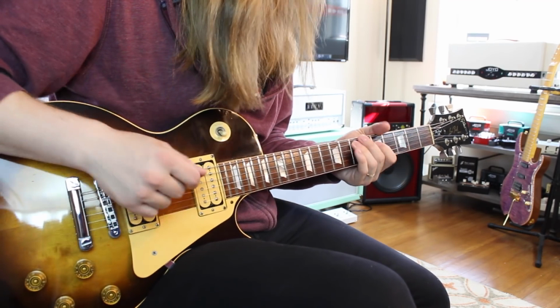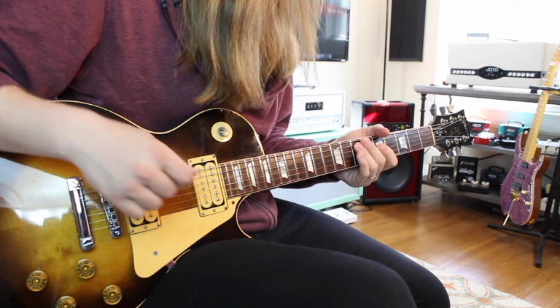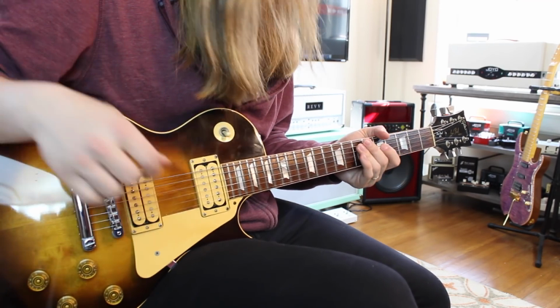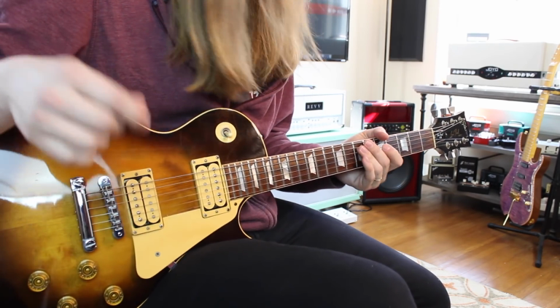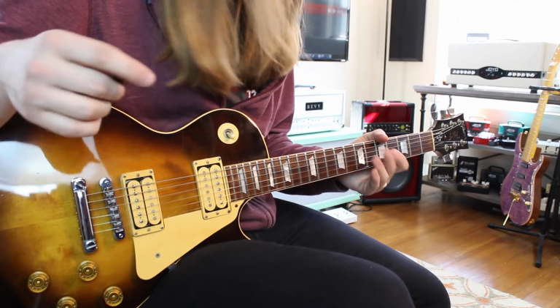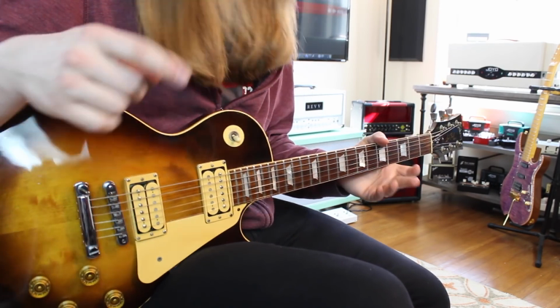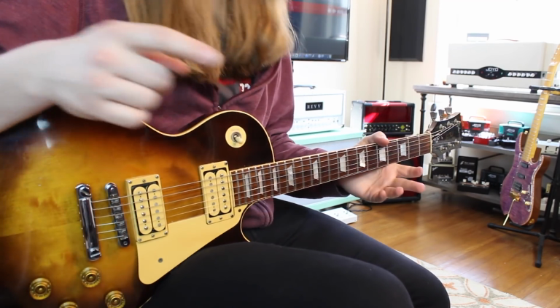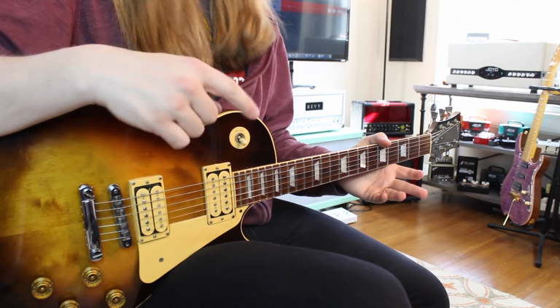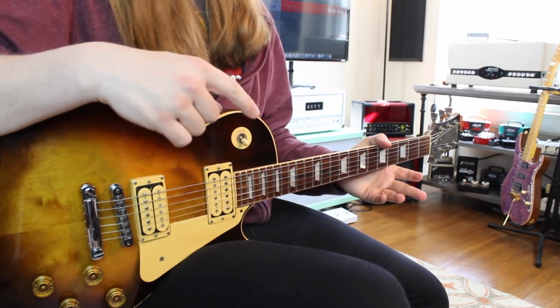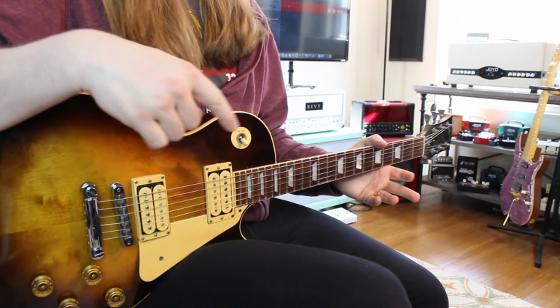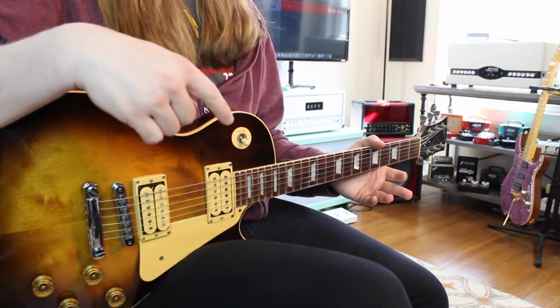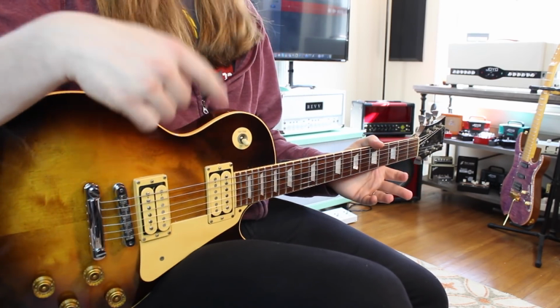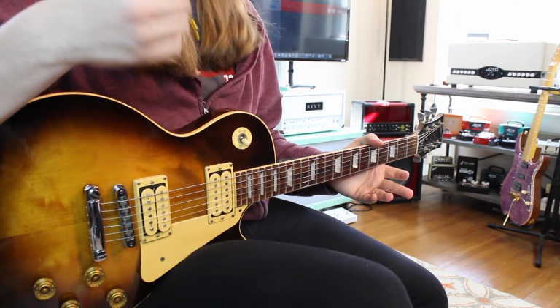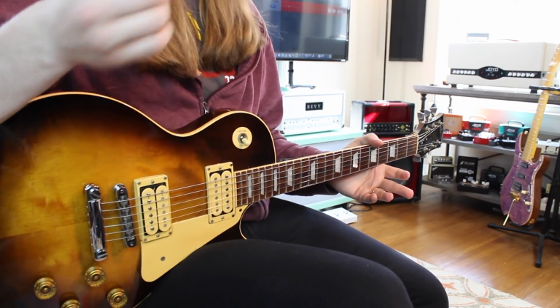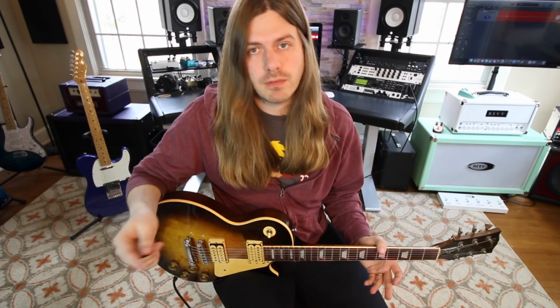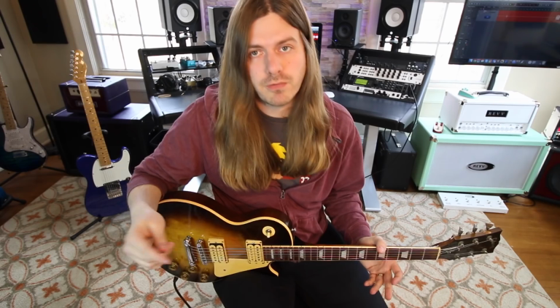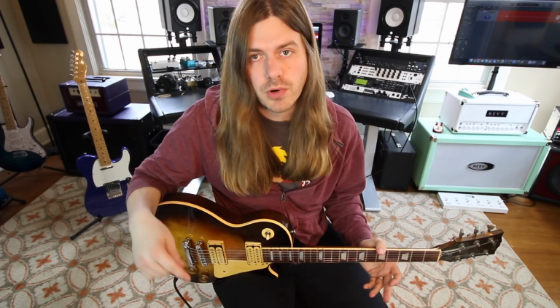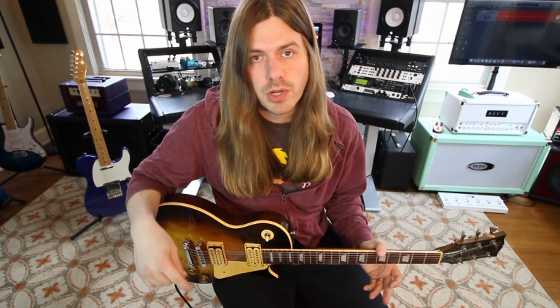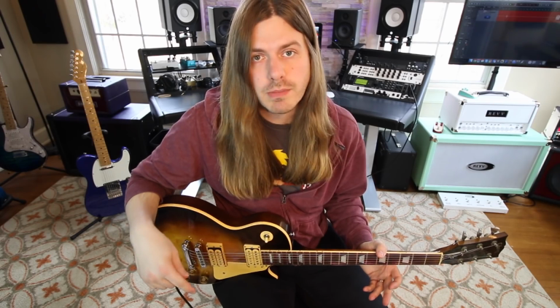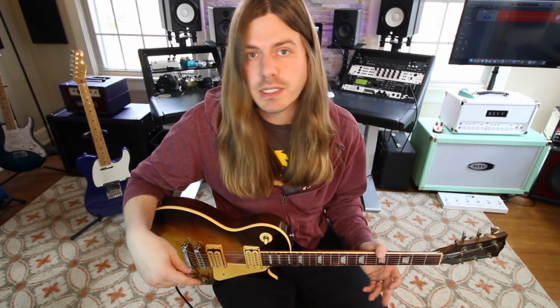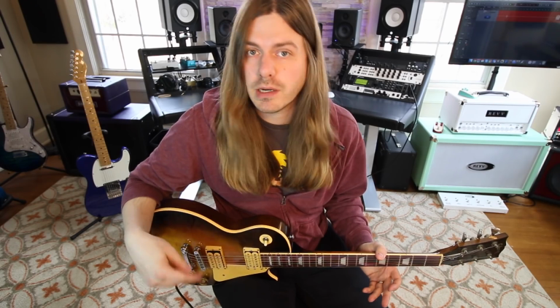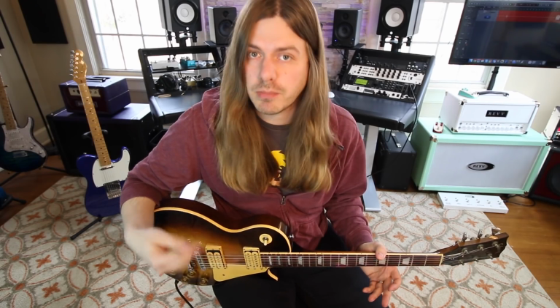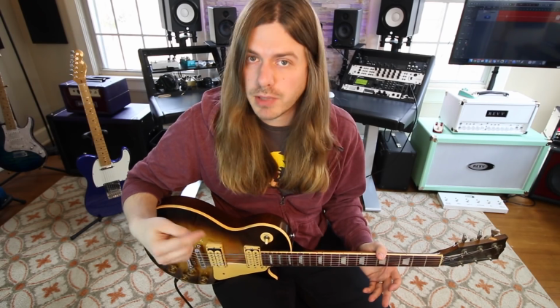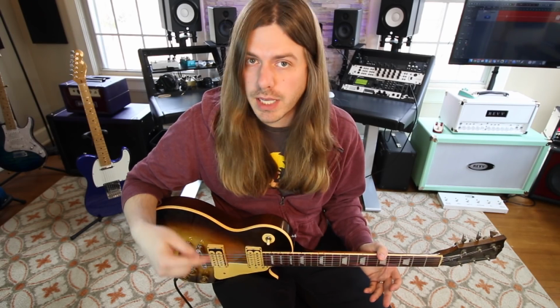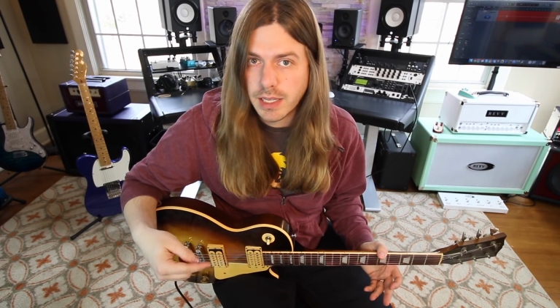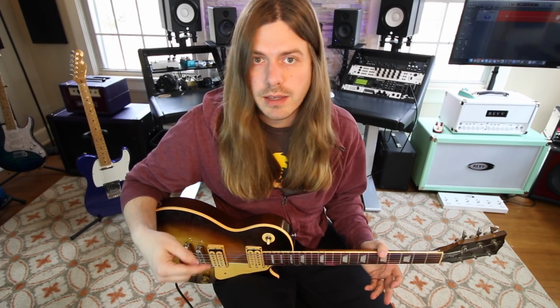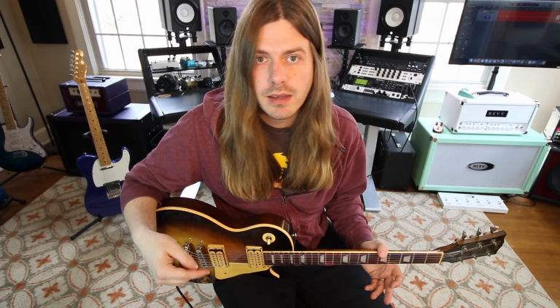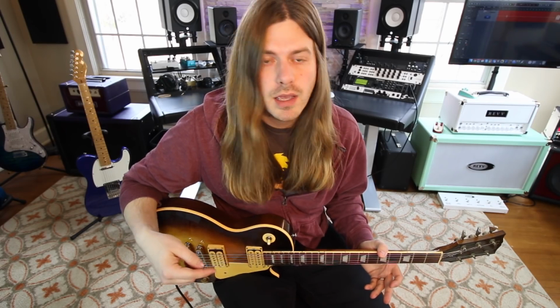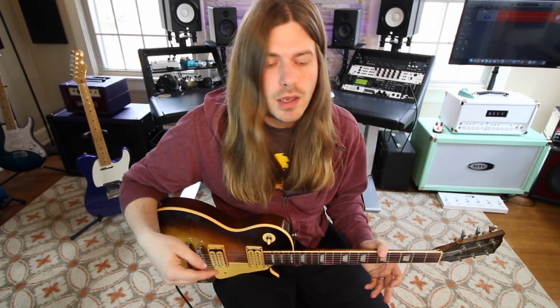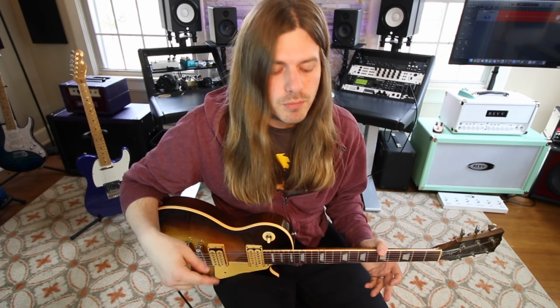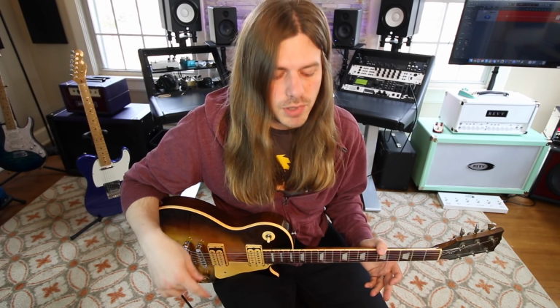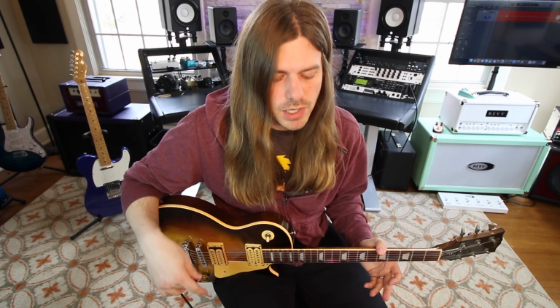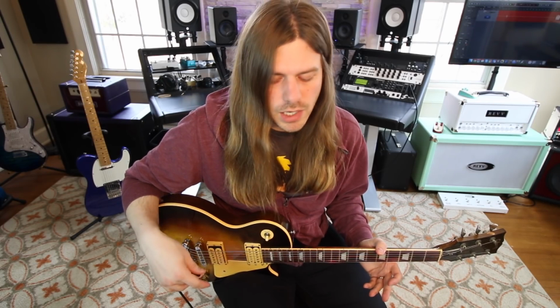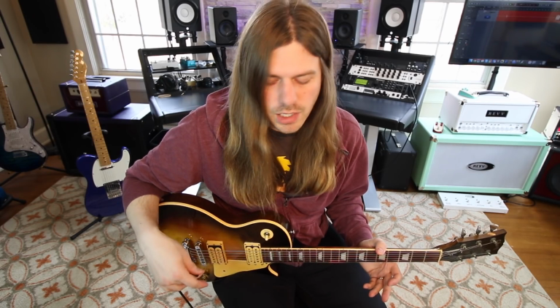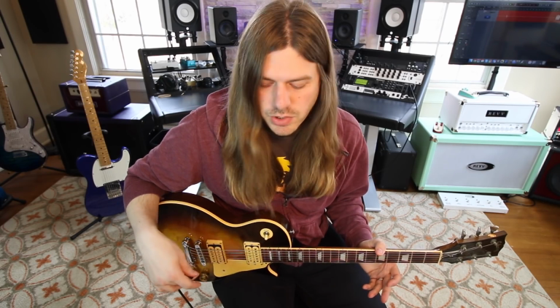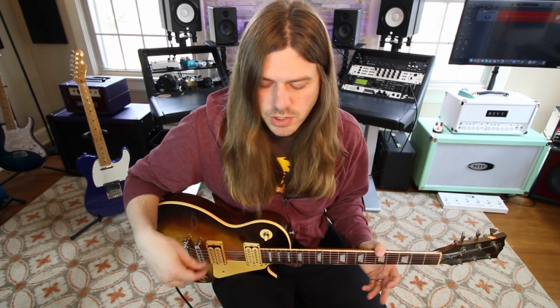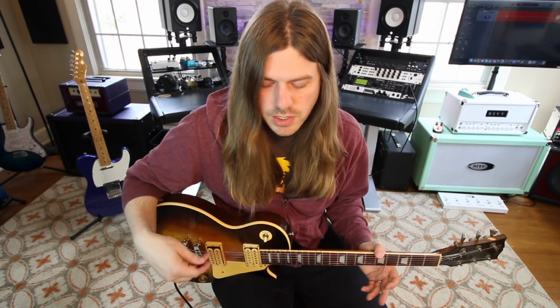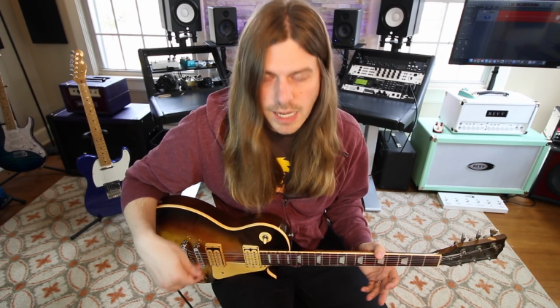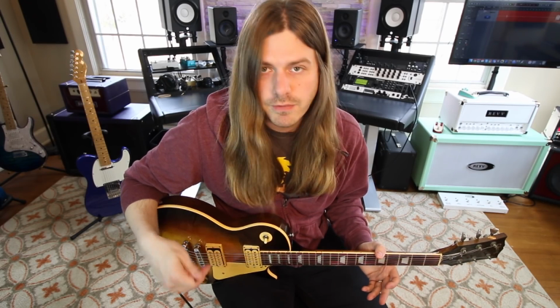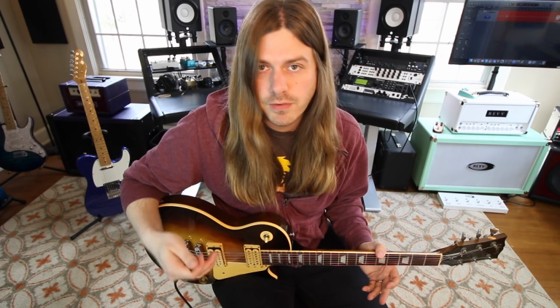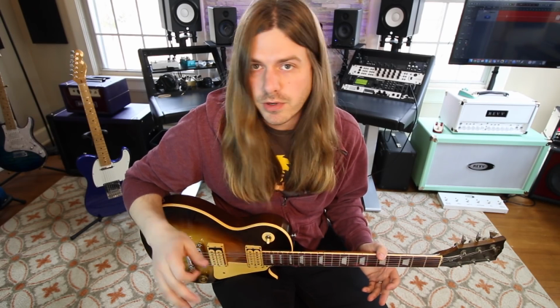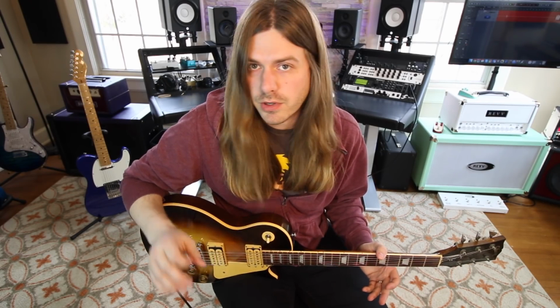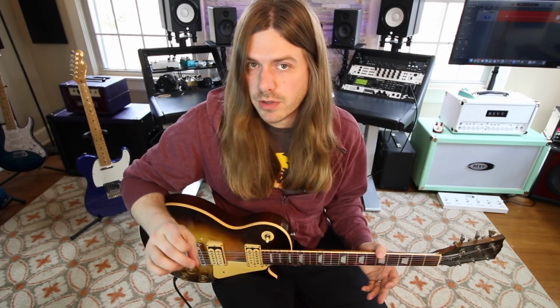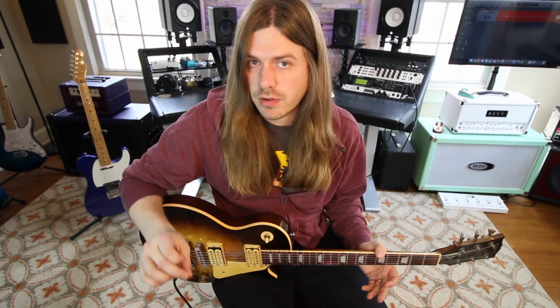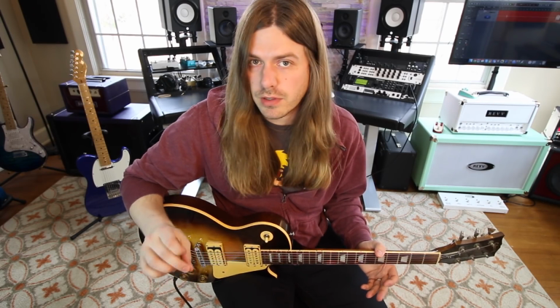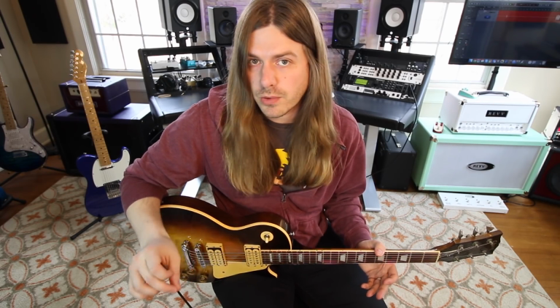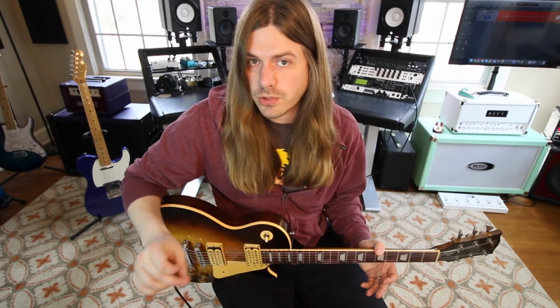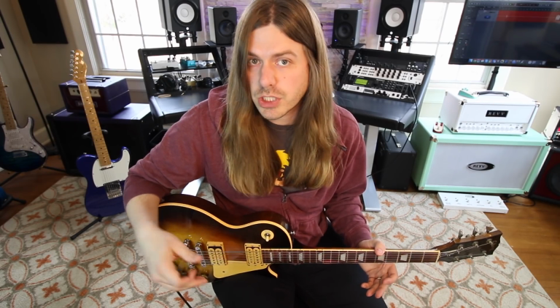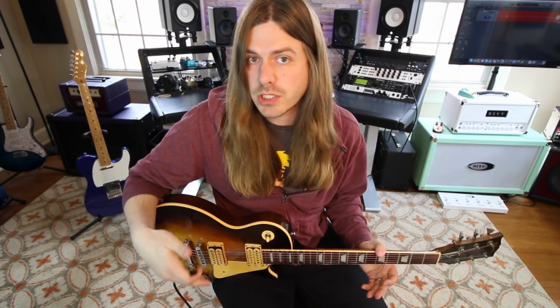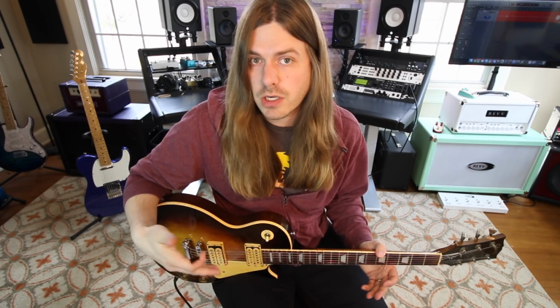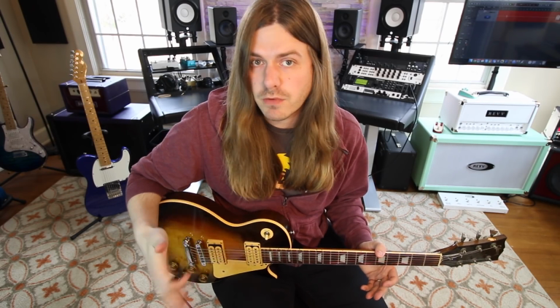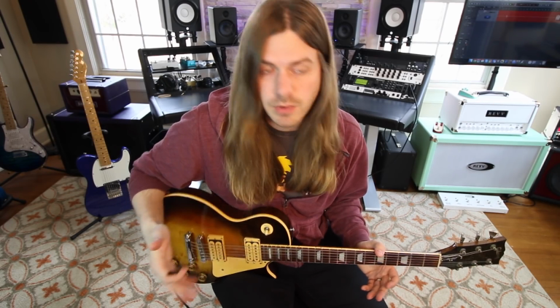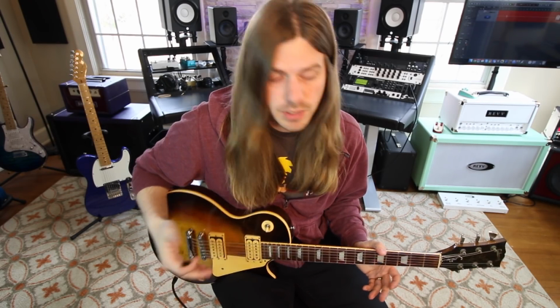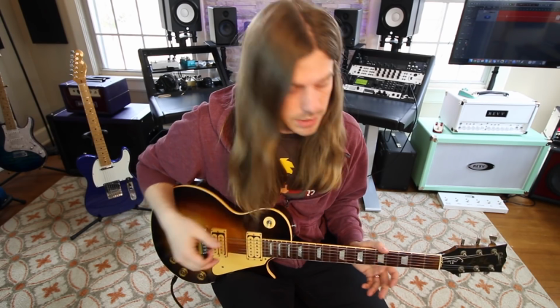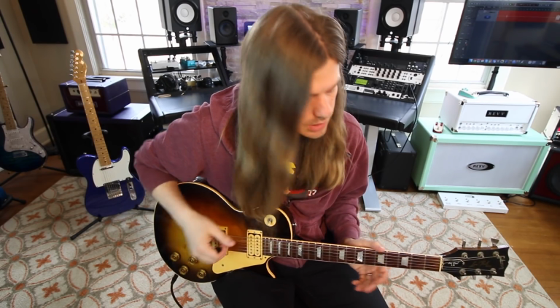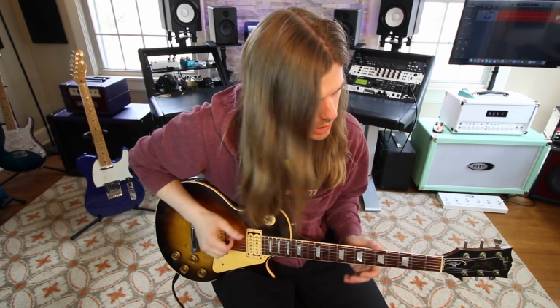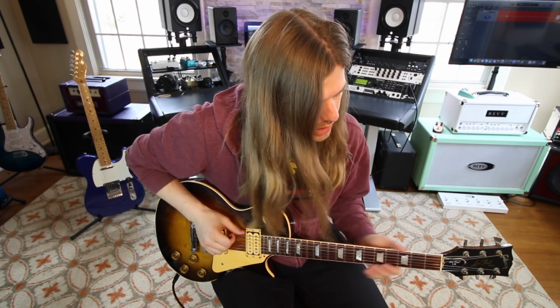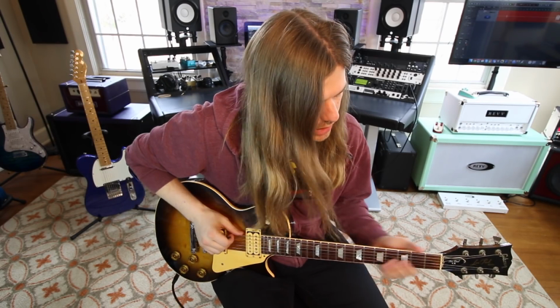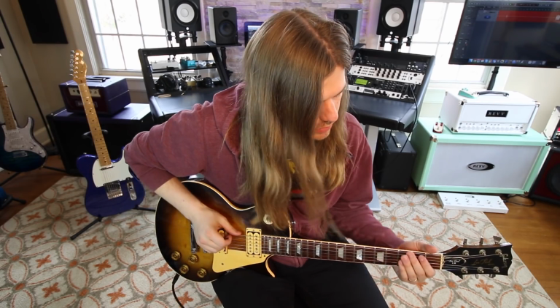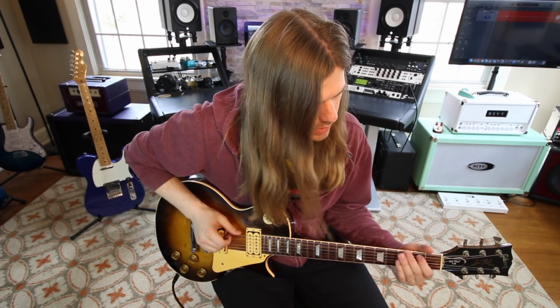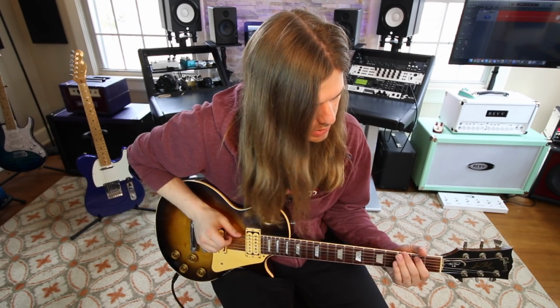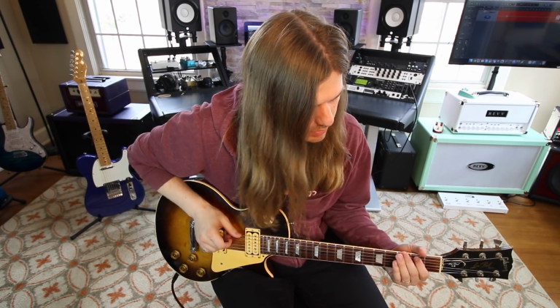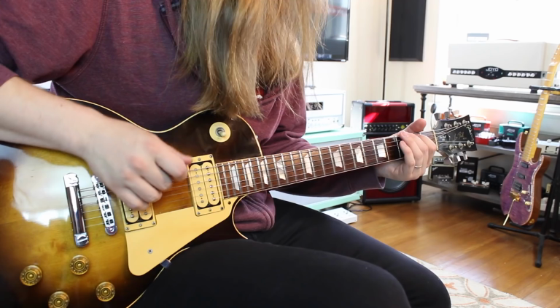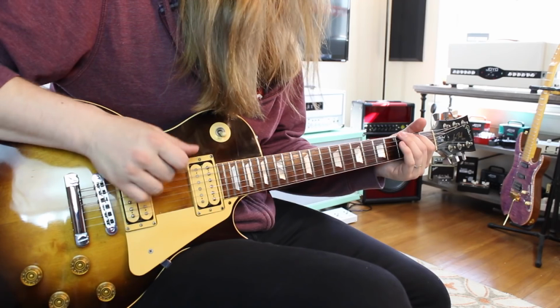I've actually tabbed out the rest of it for you. I'm just going to play through it, but you can have your sheet there if you want to check out the rest of the way.